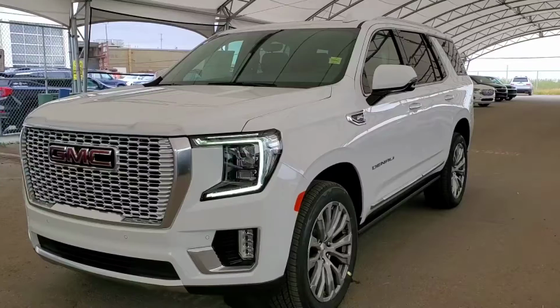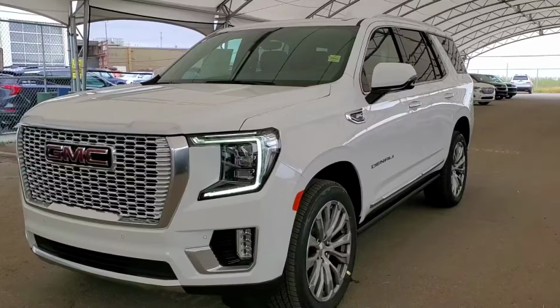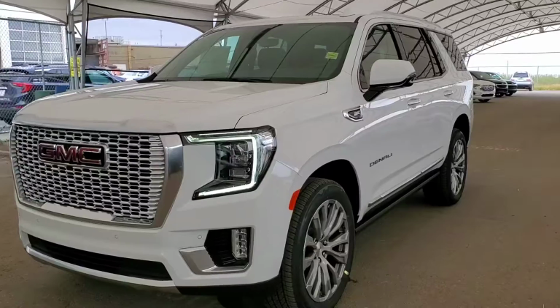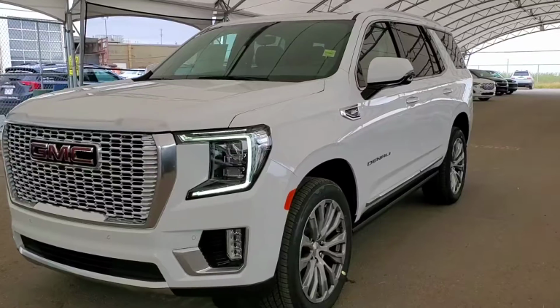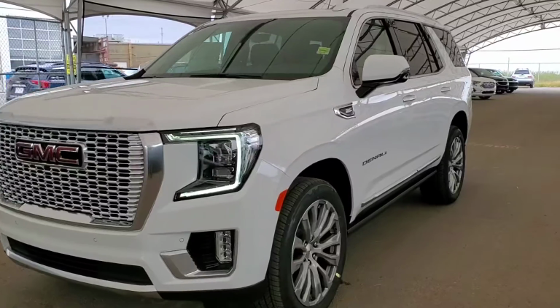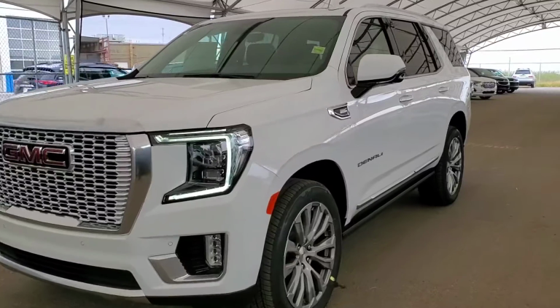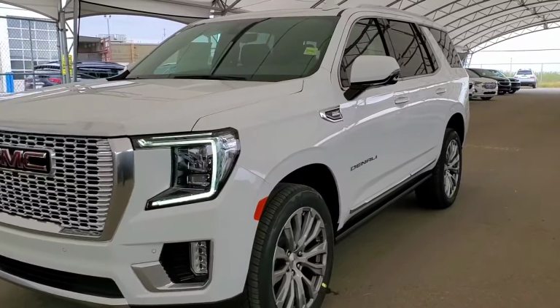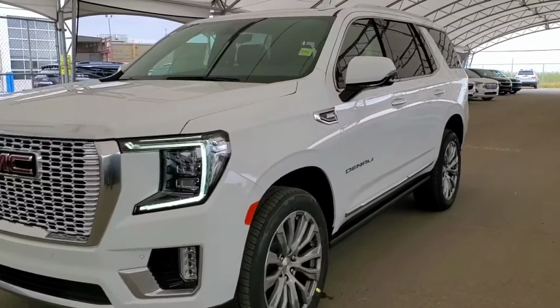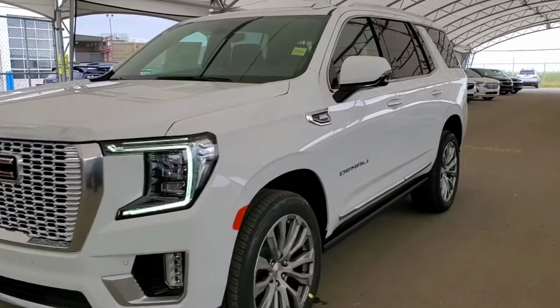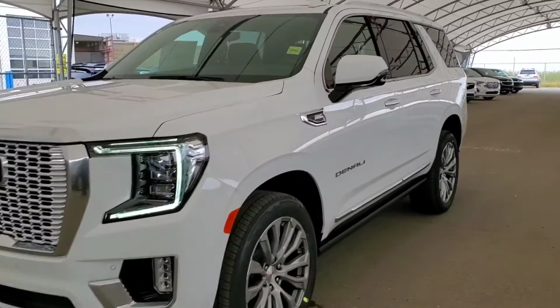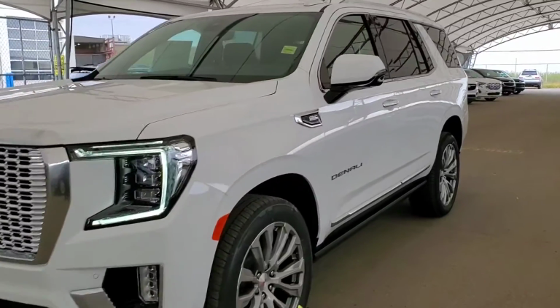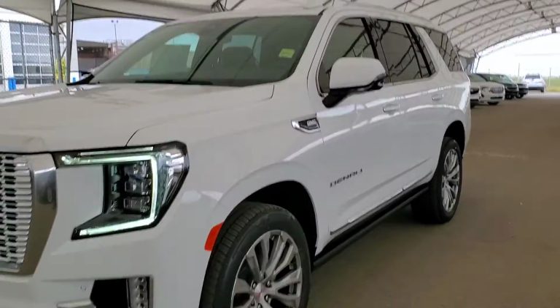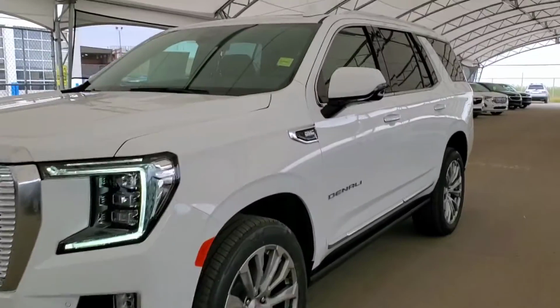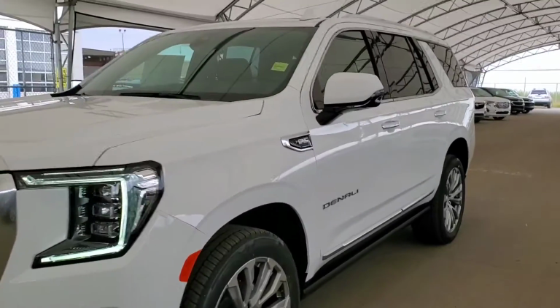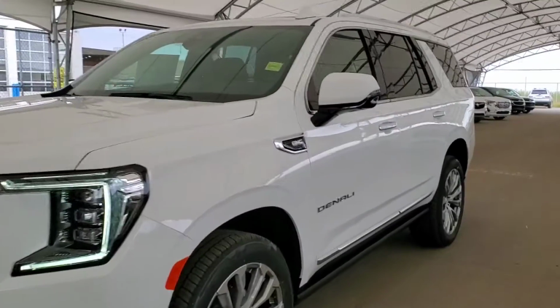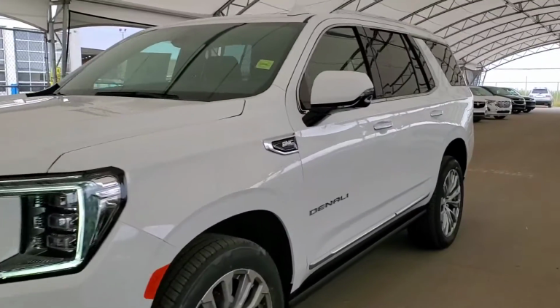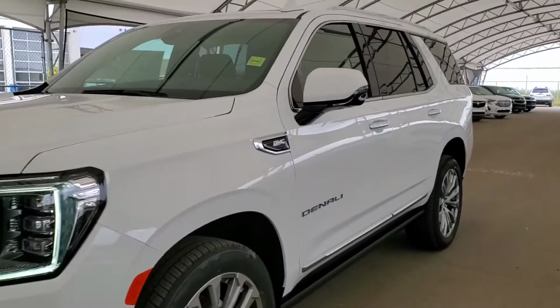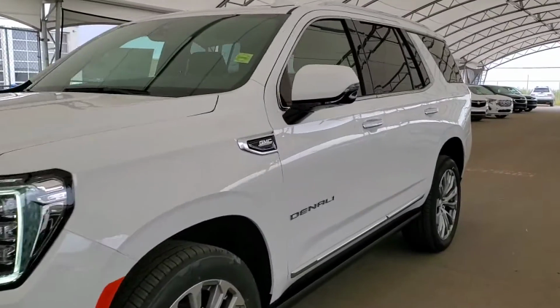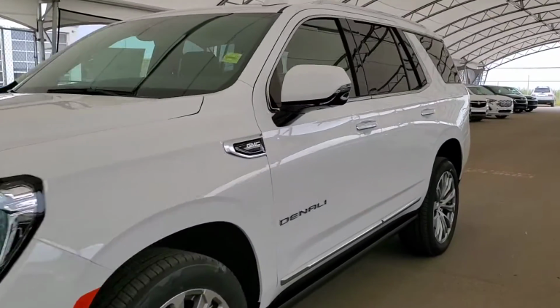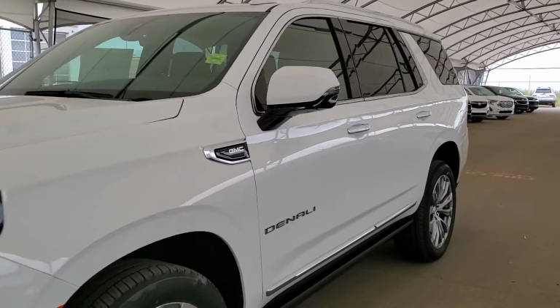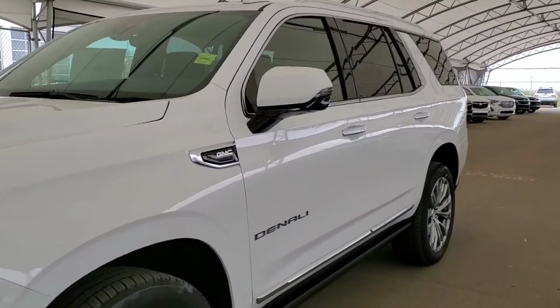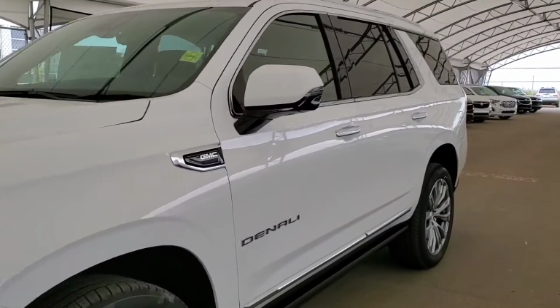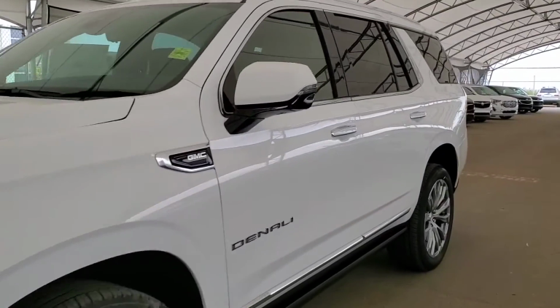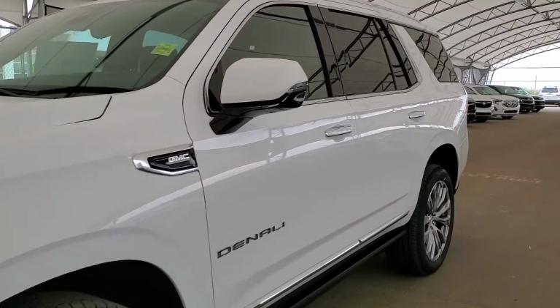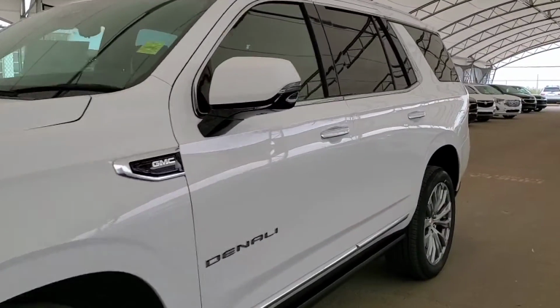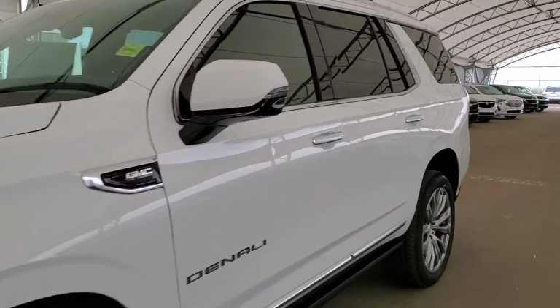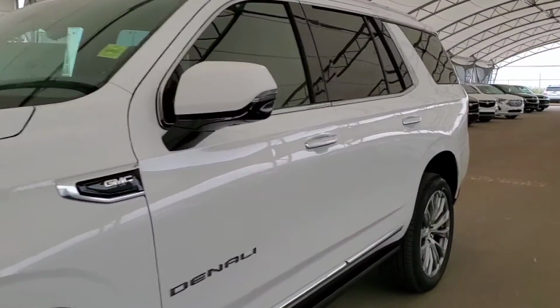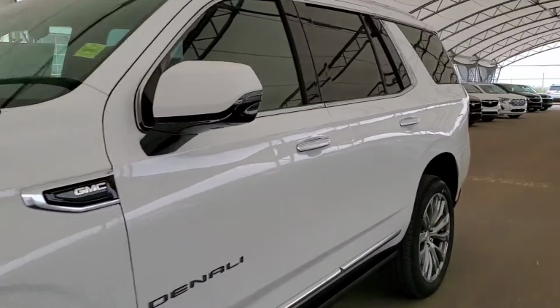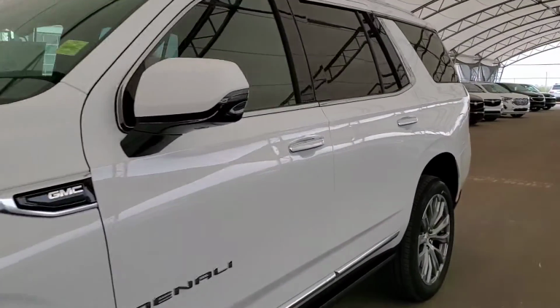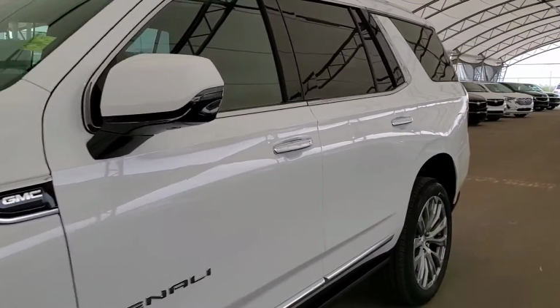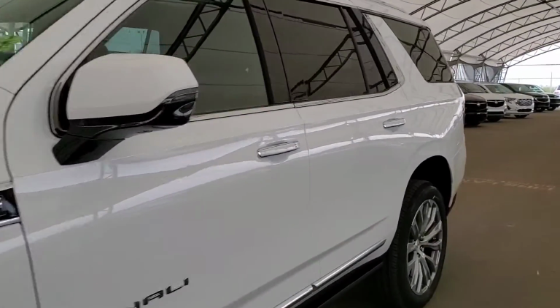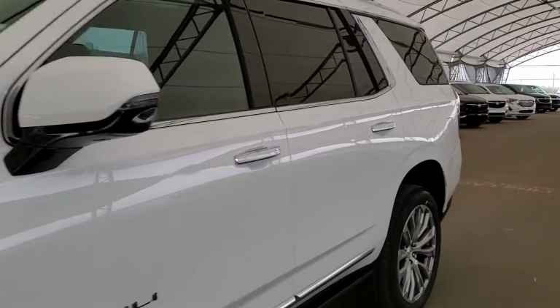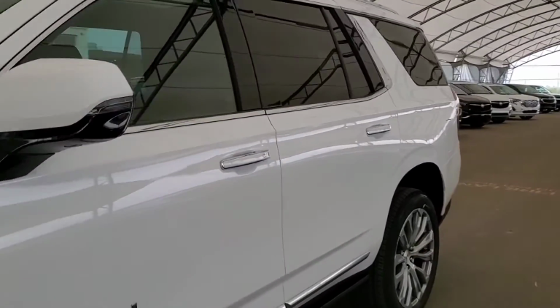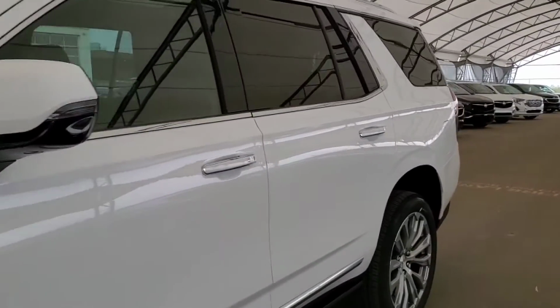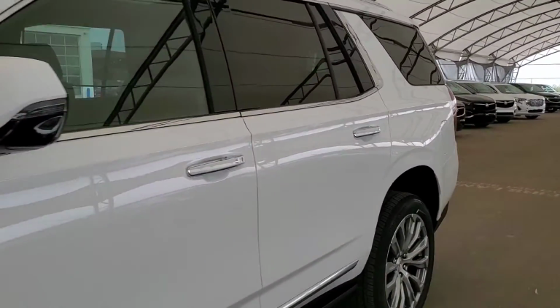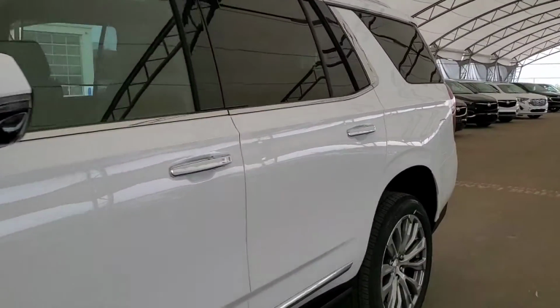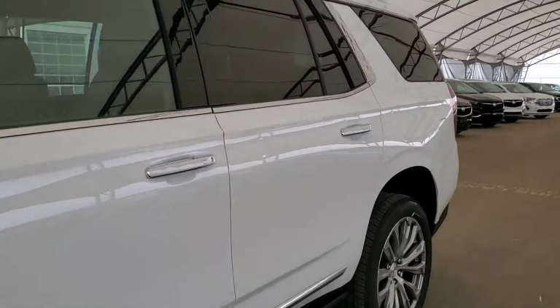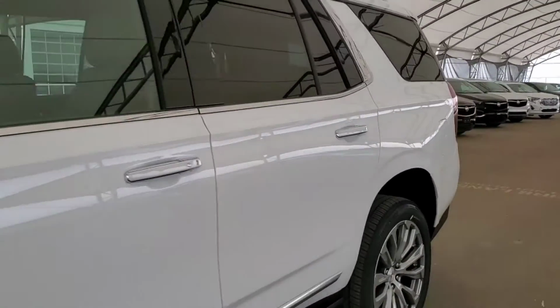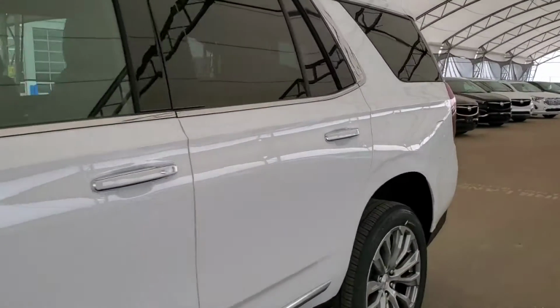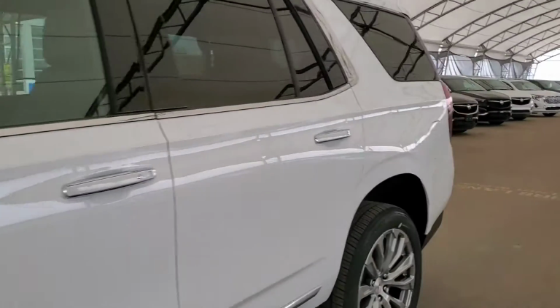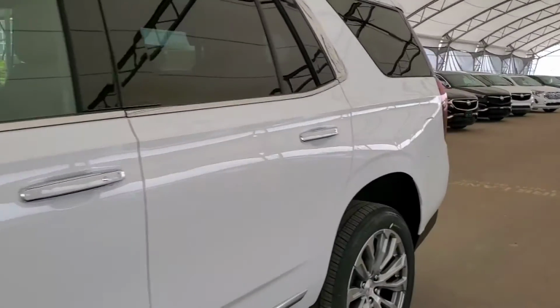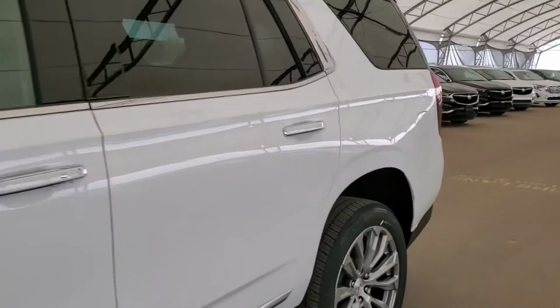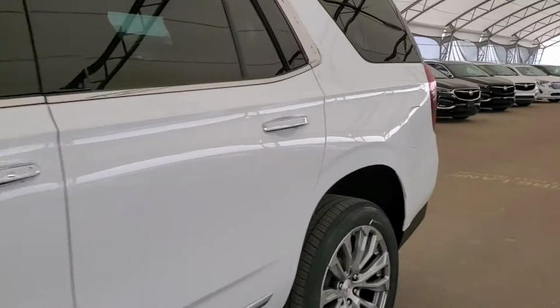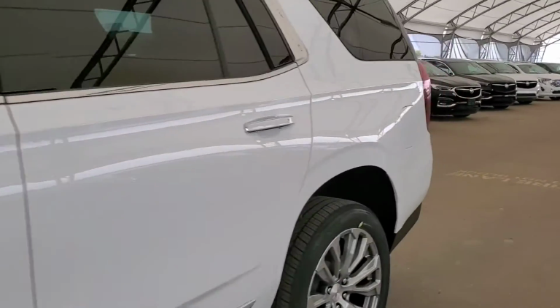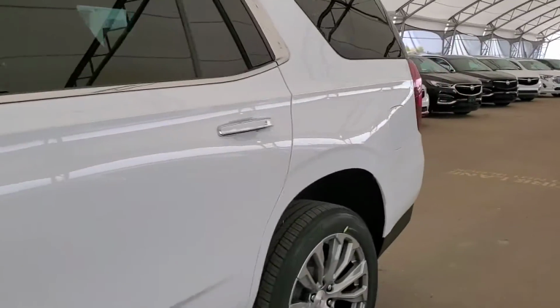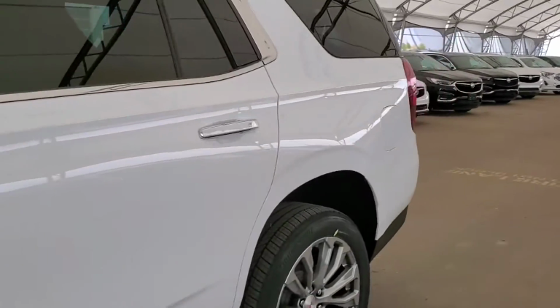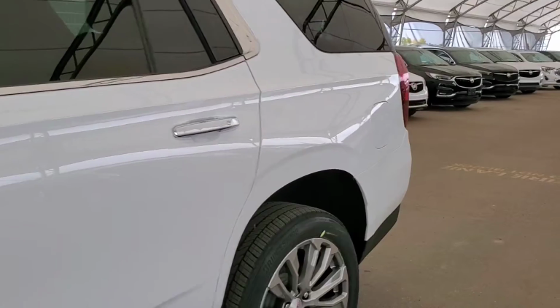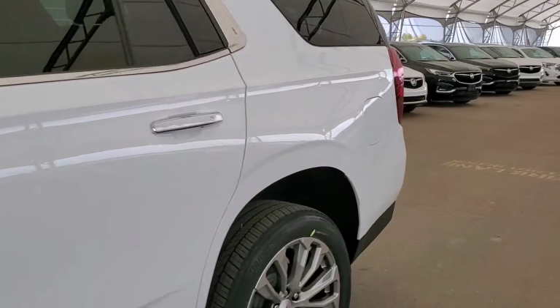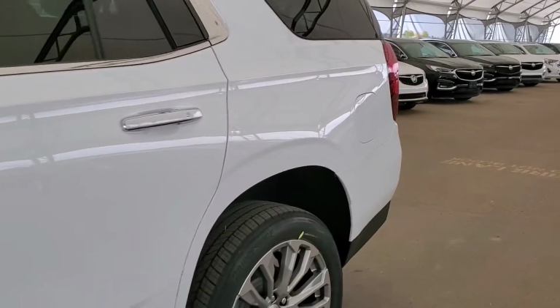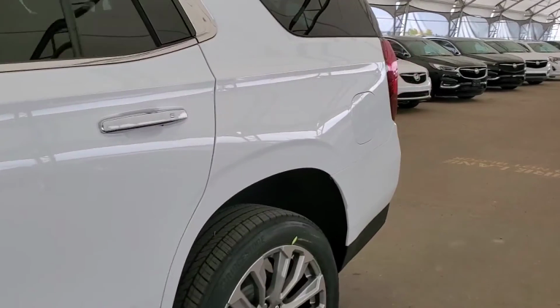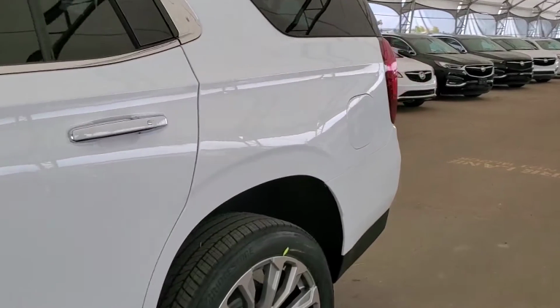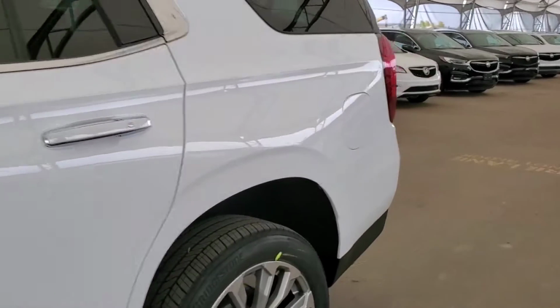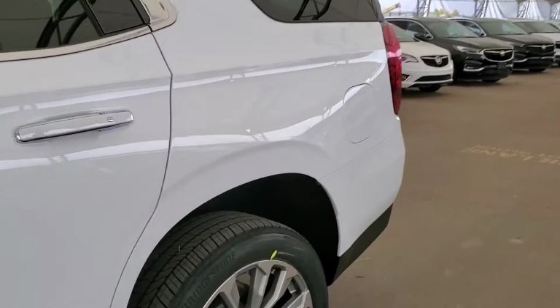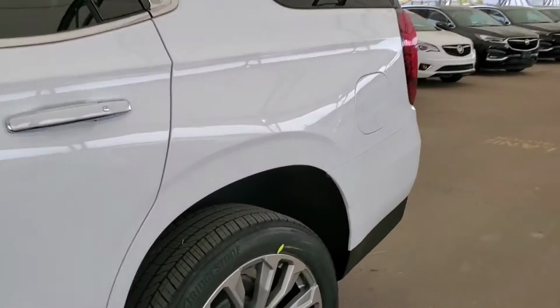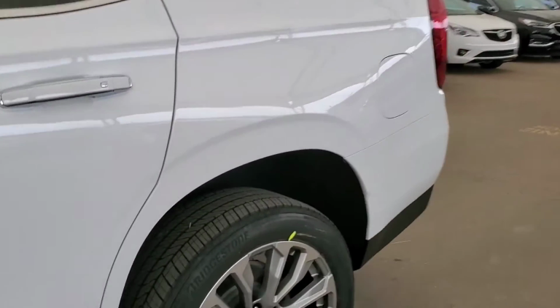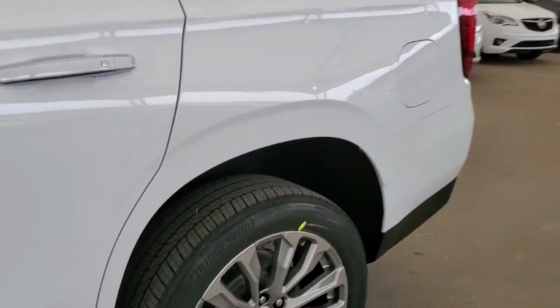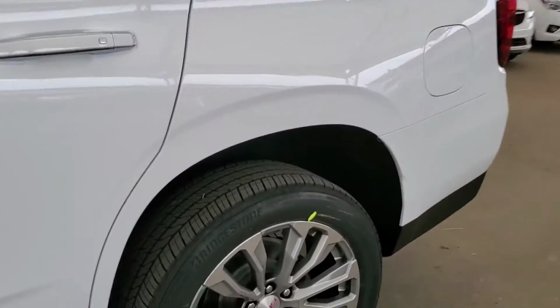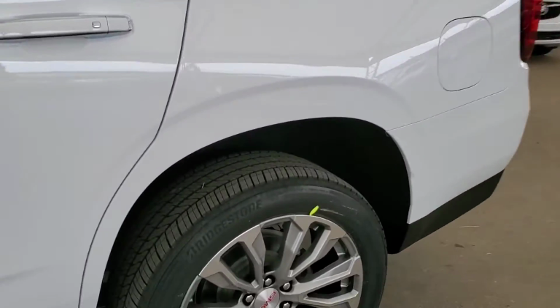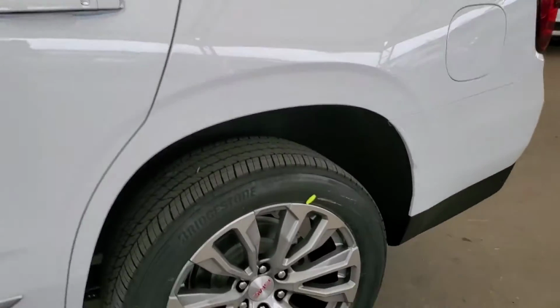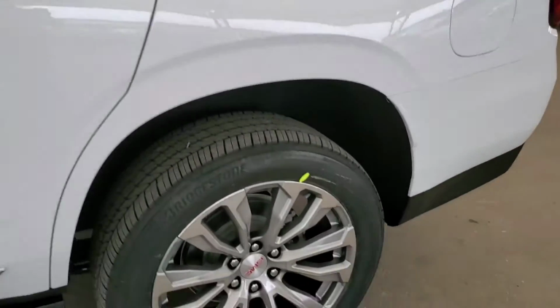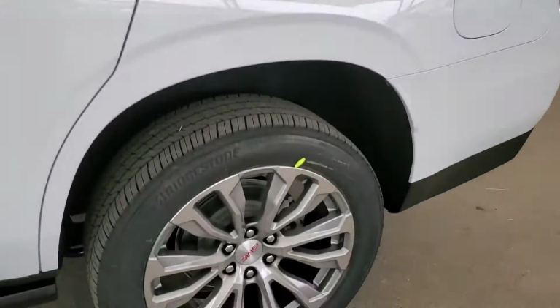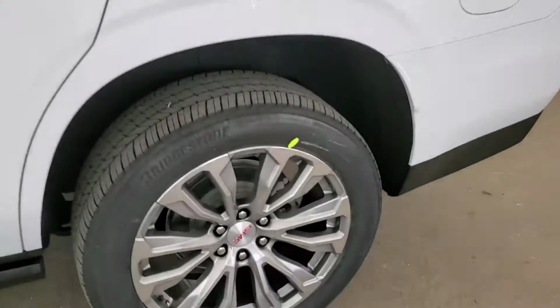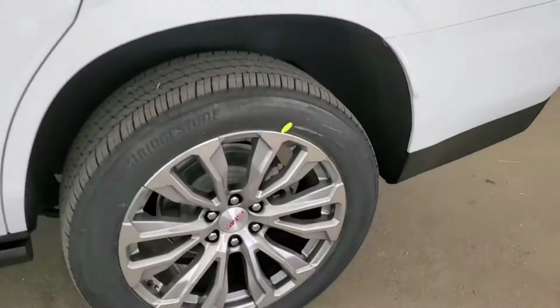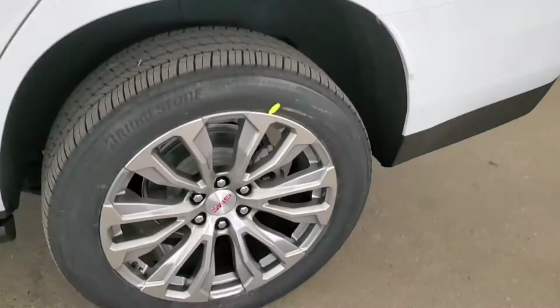Welcome to Davis Chevrolet. This is a brand new 2021 GMC Yukon Denali in Summit White.